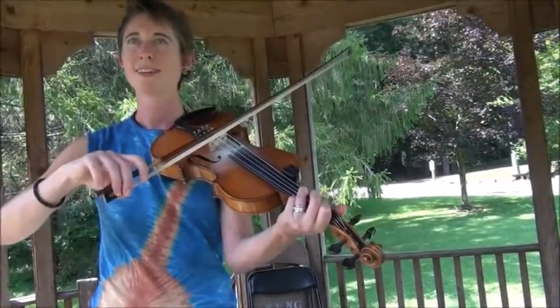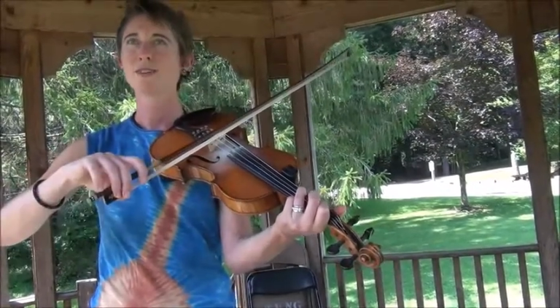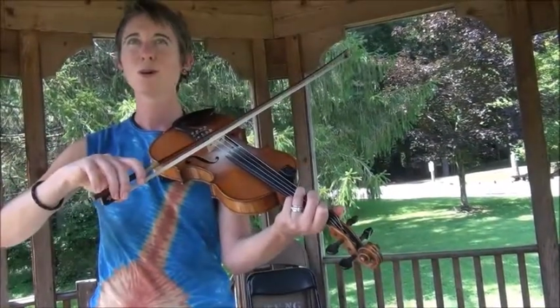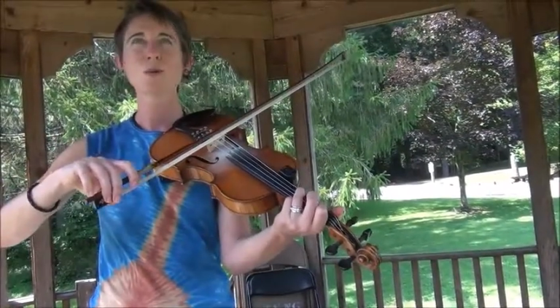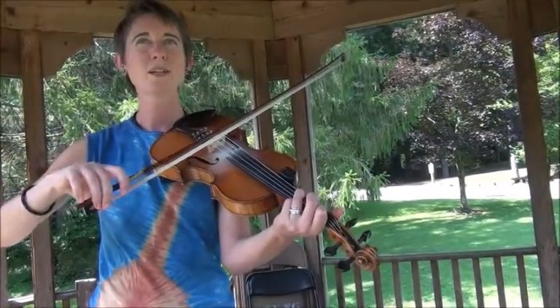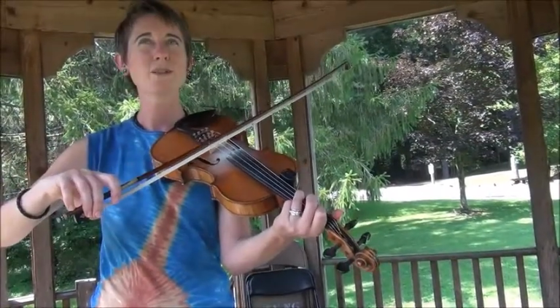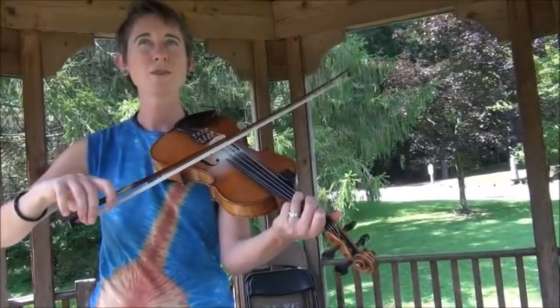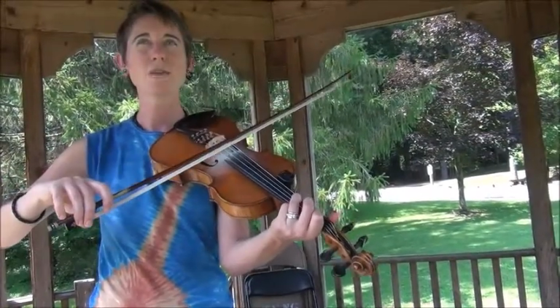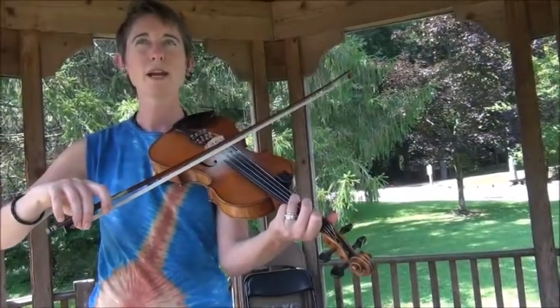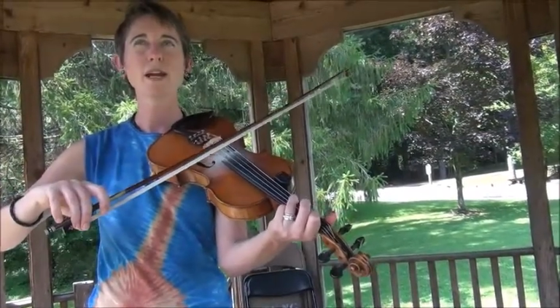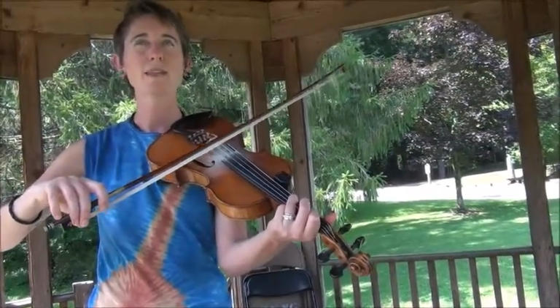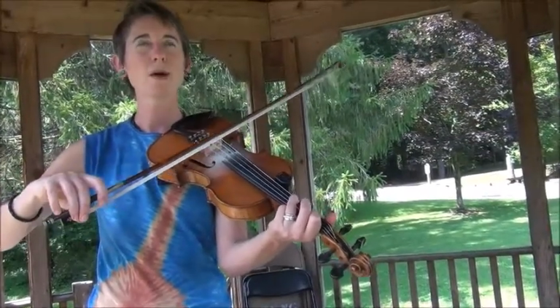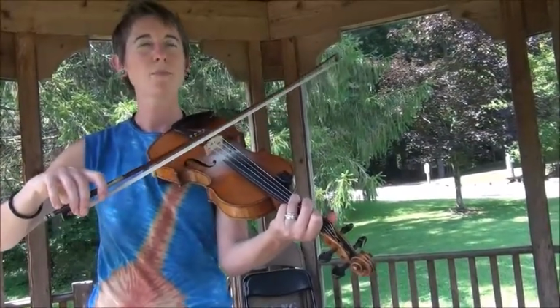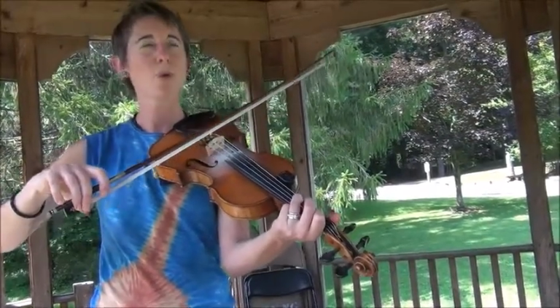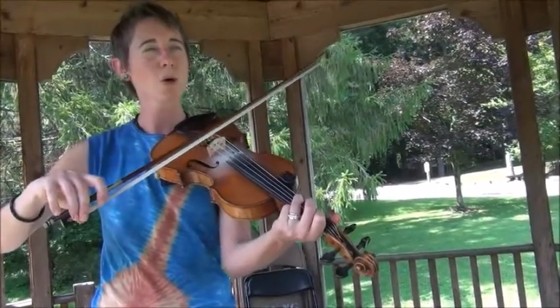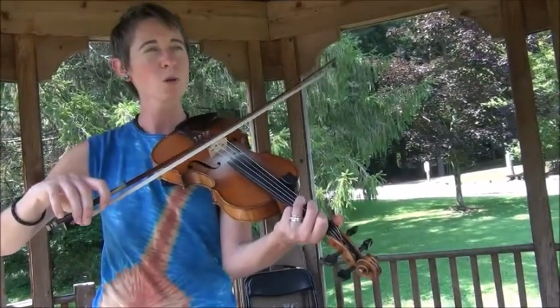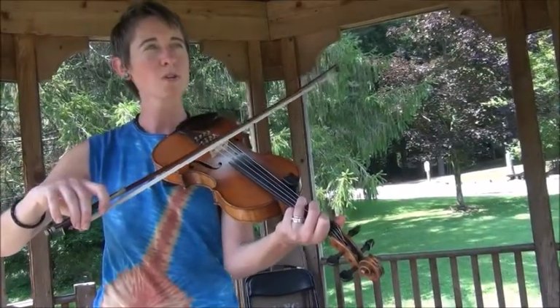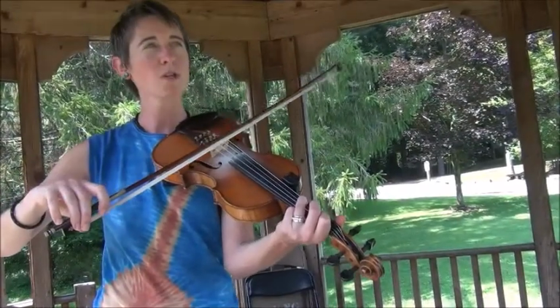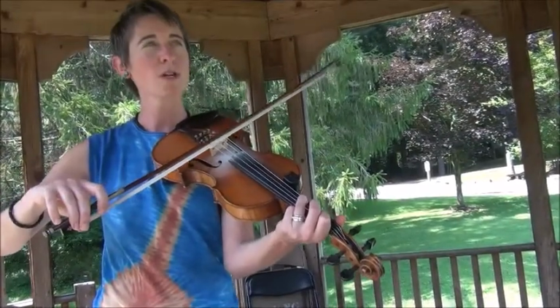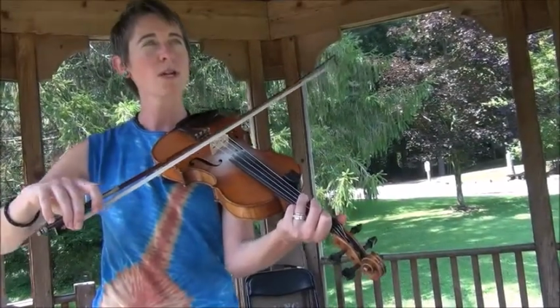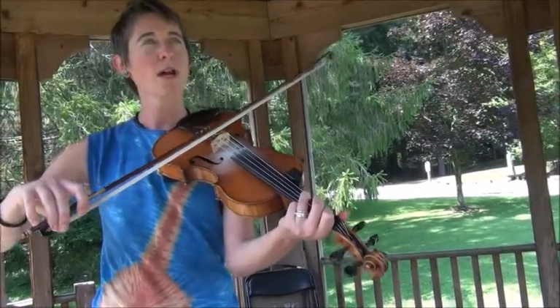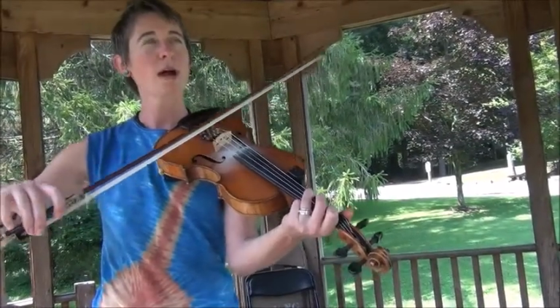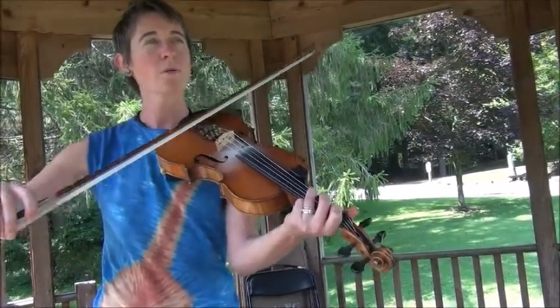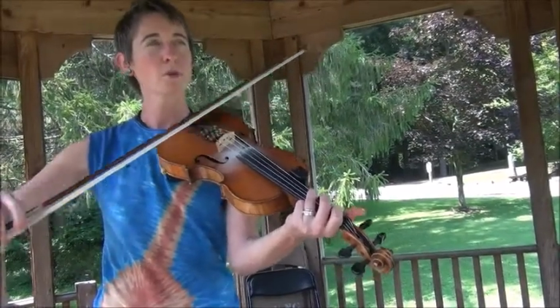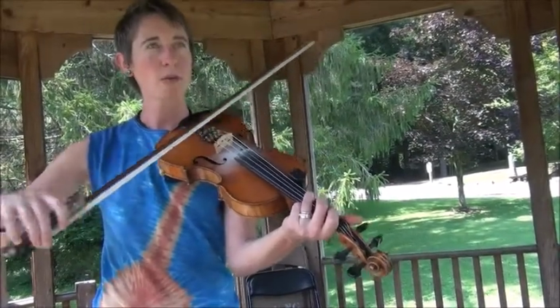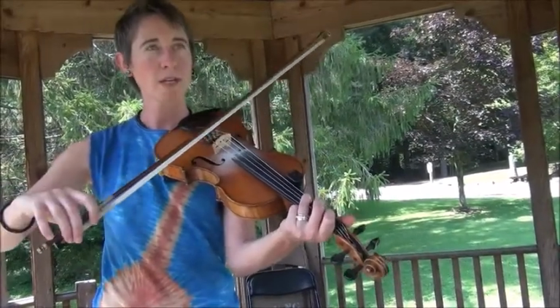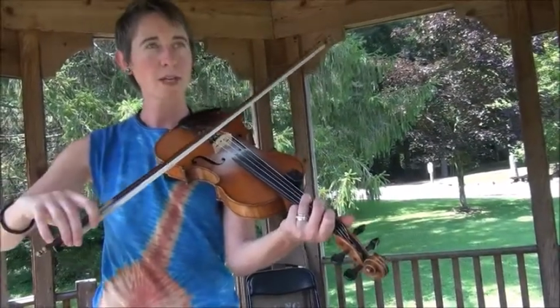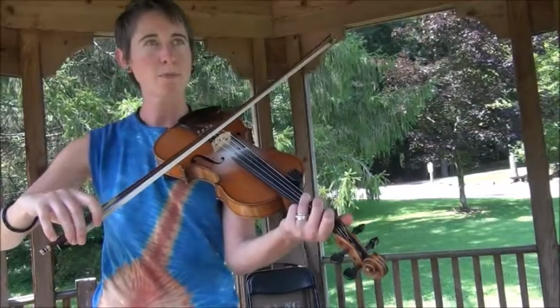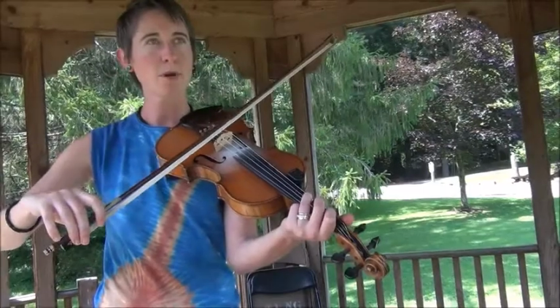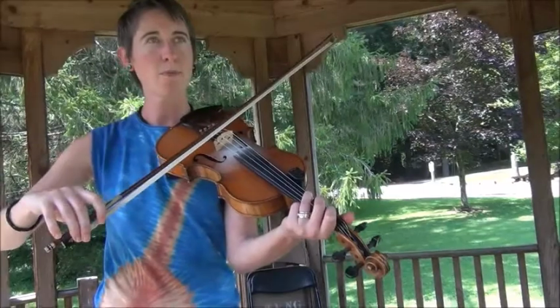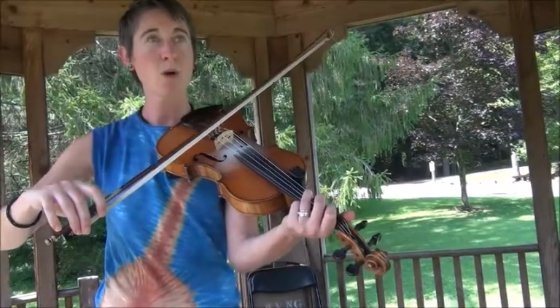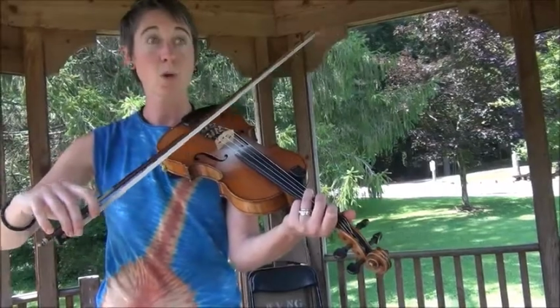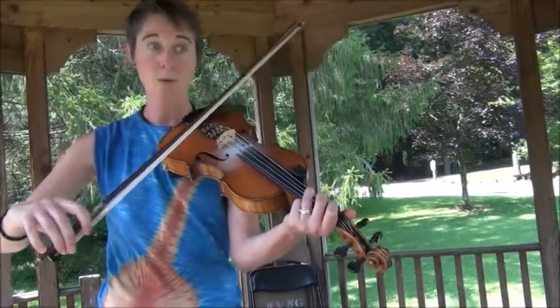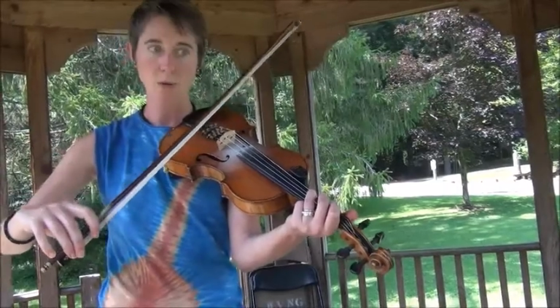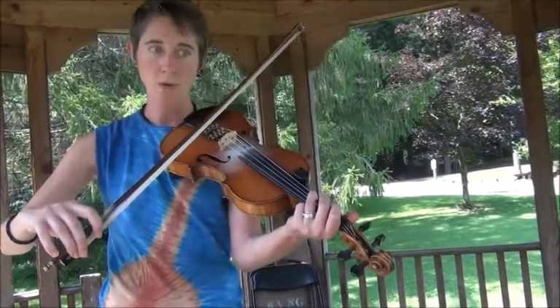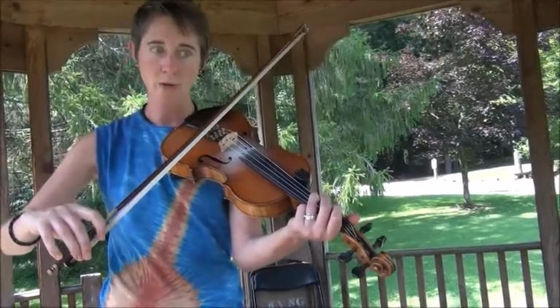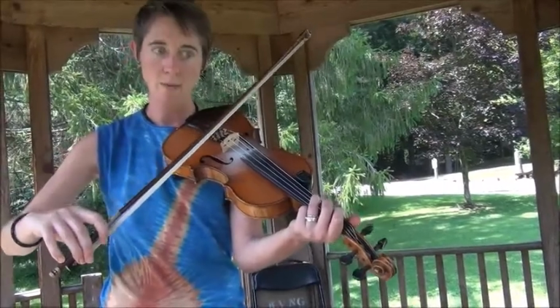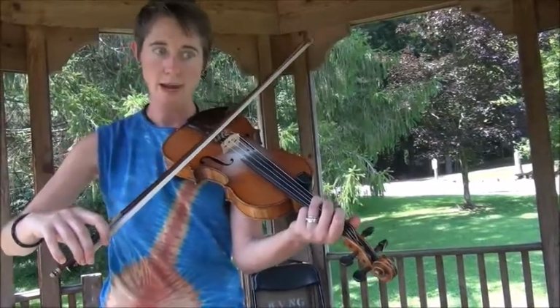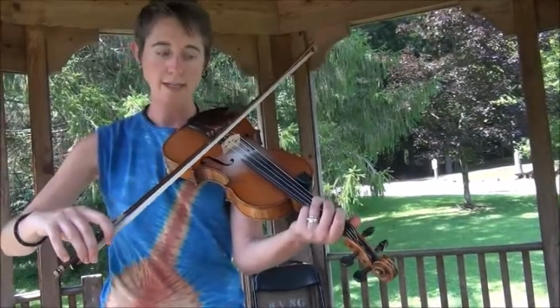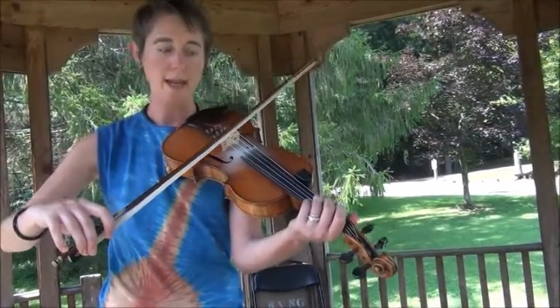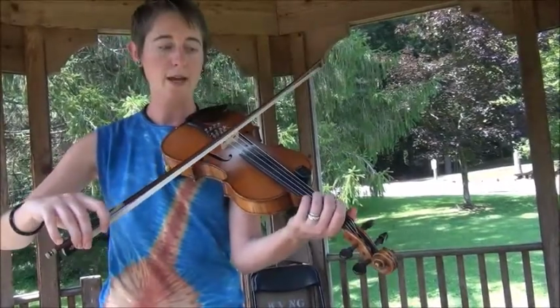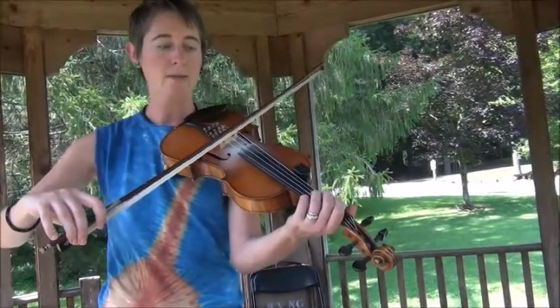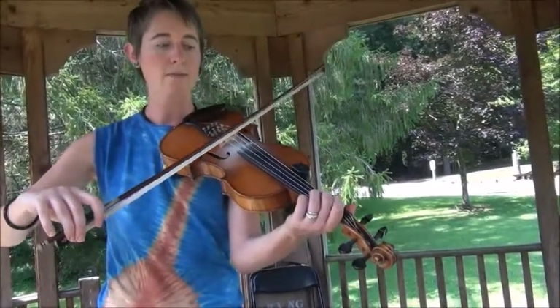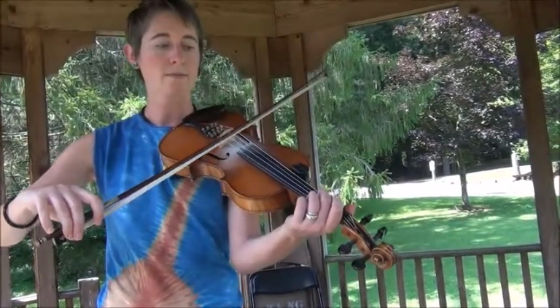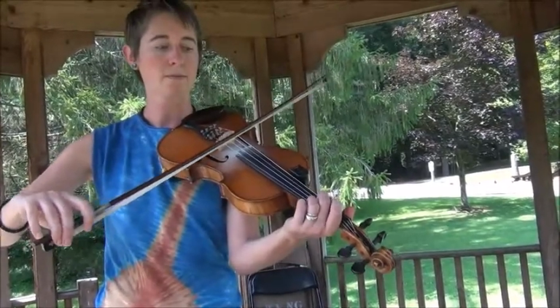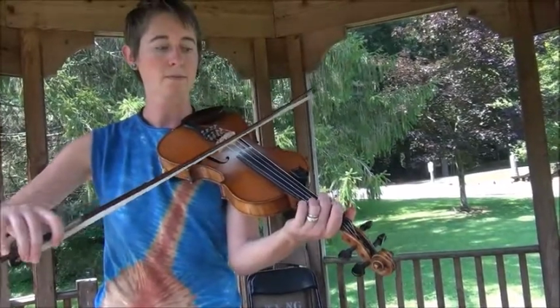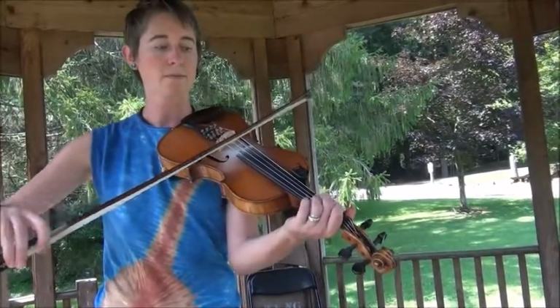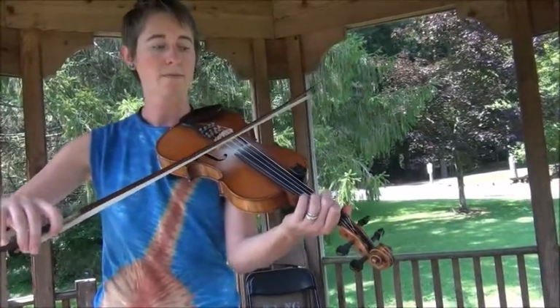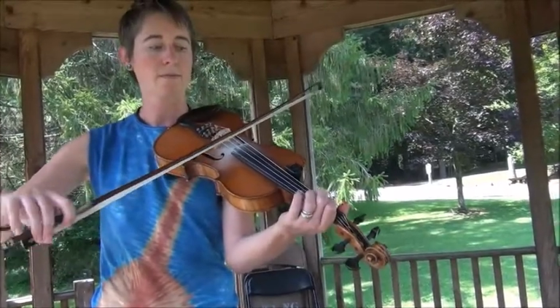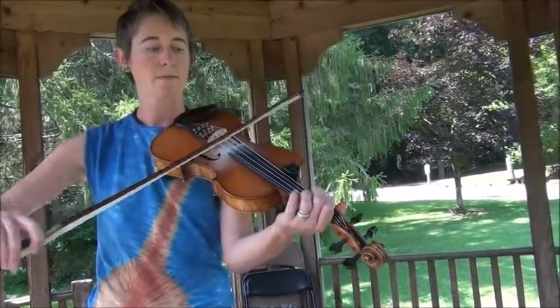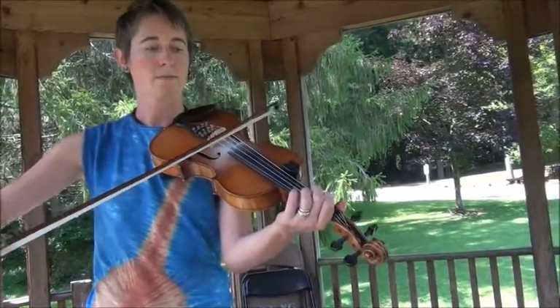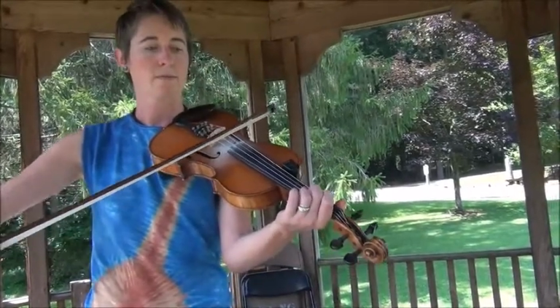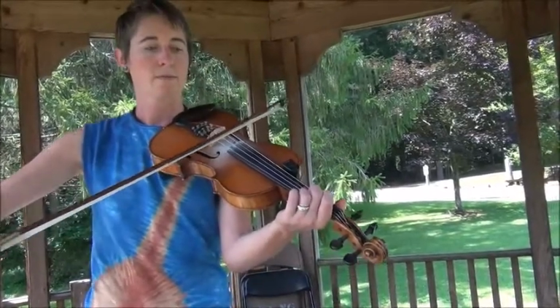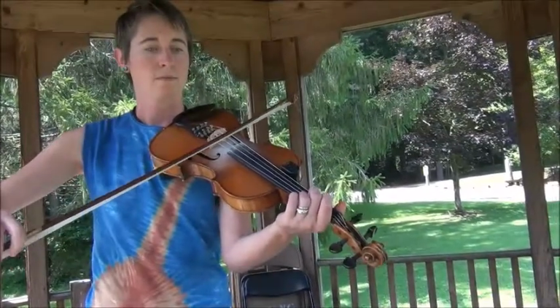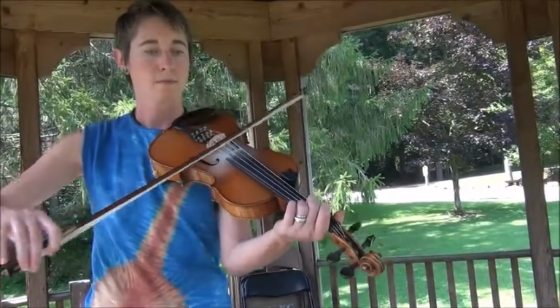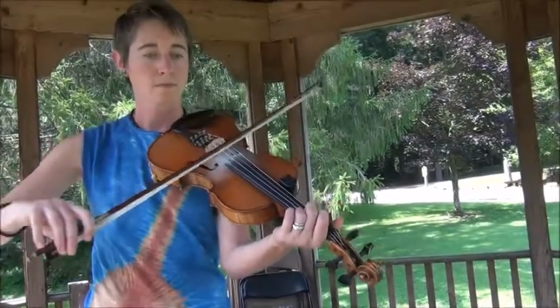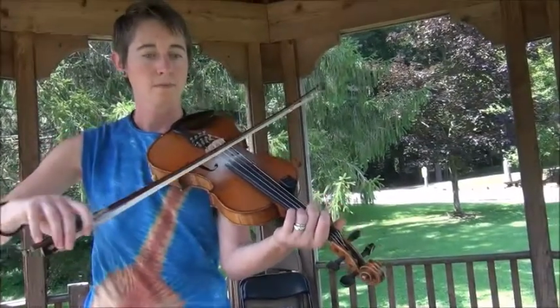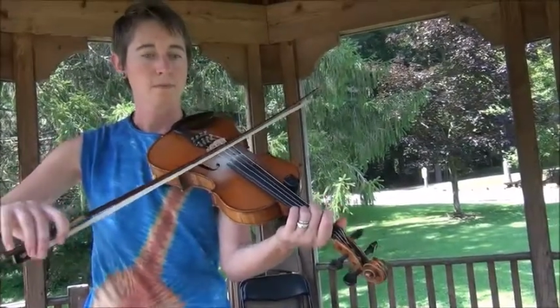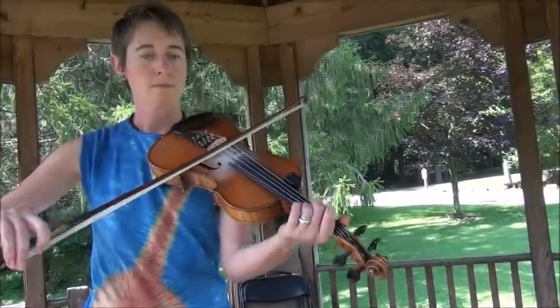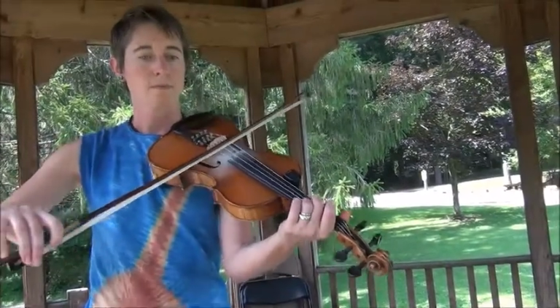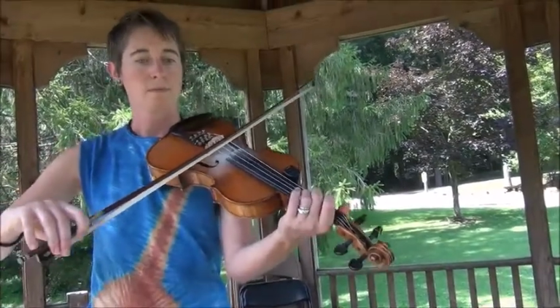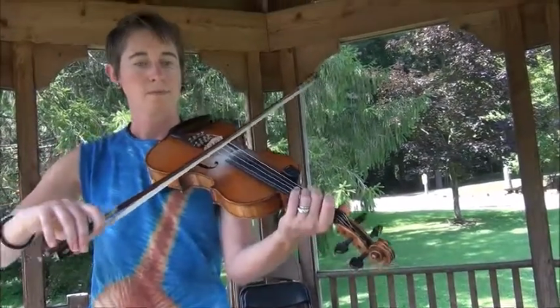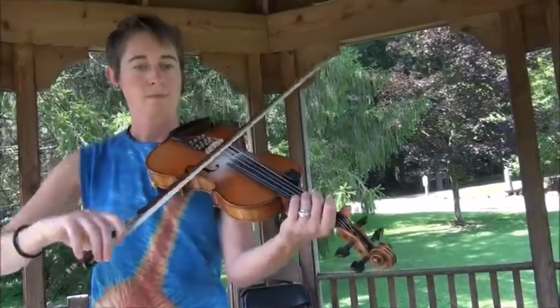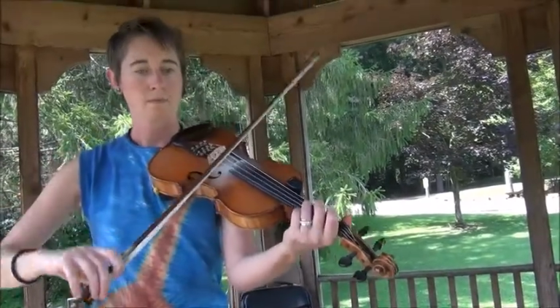And that pulse — I'm speeding up my bow and slowing it back down.